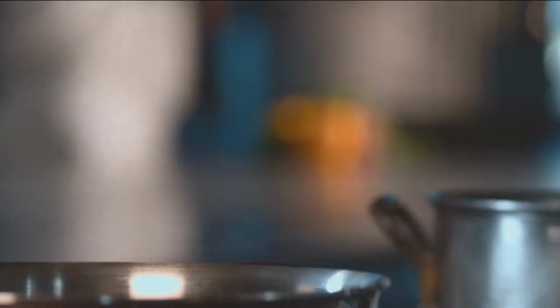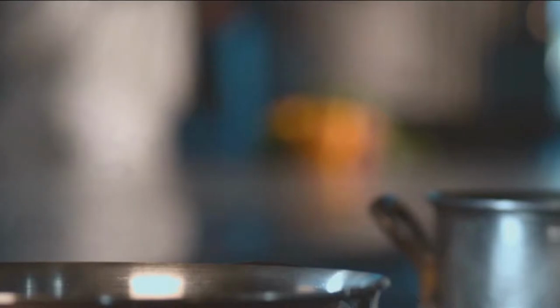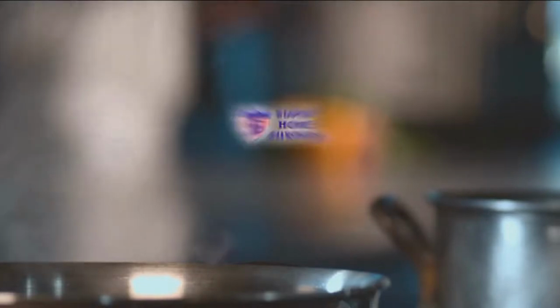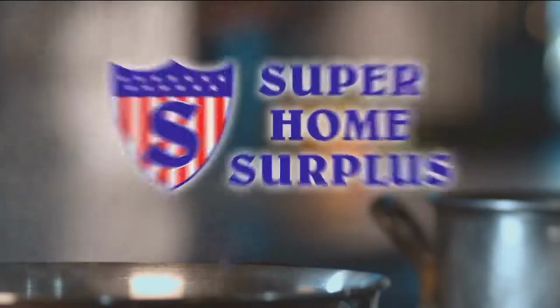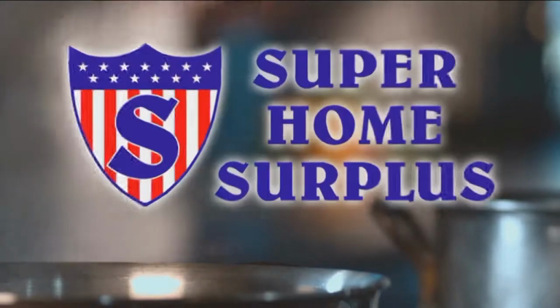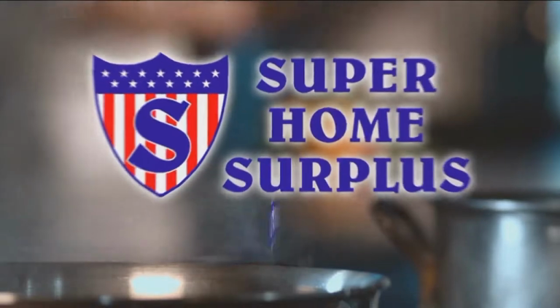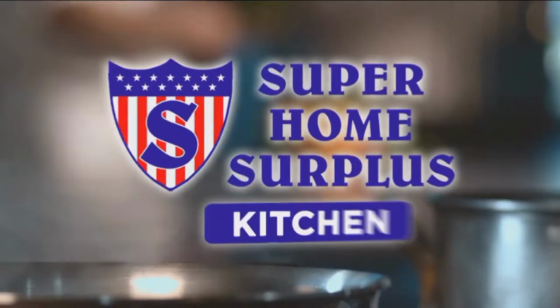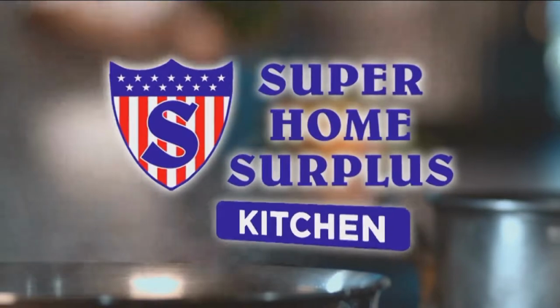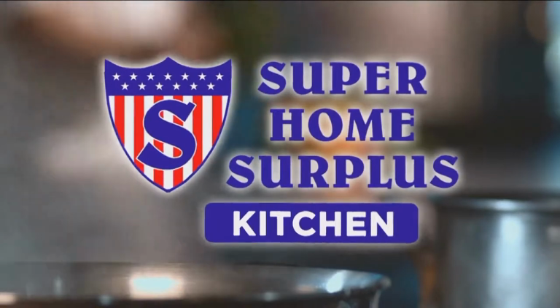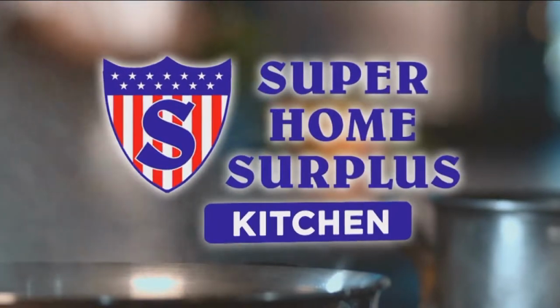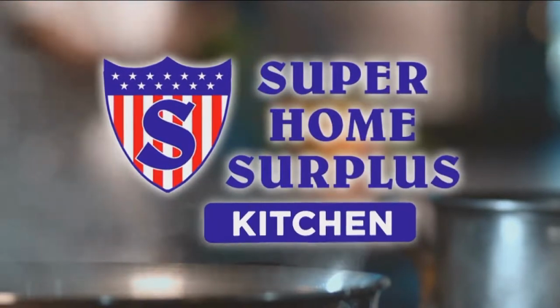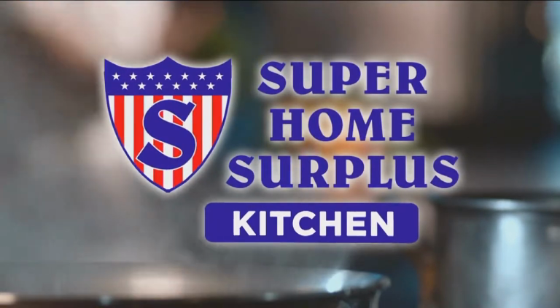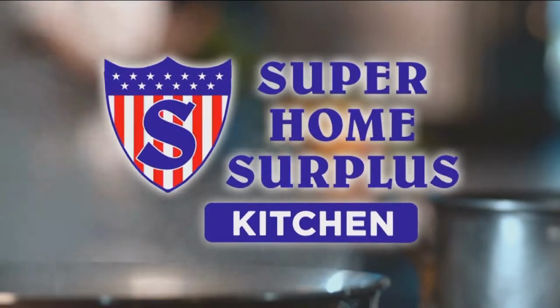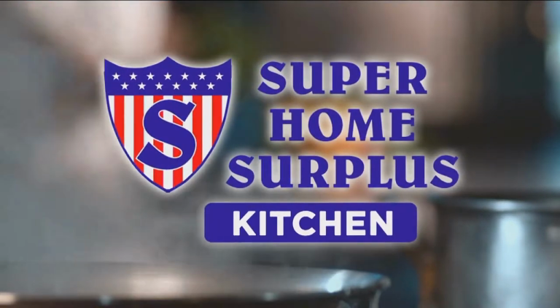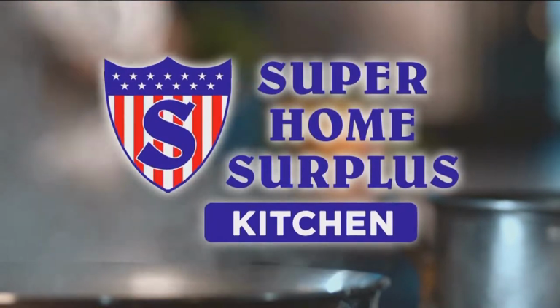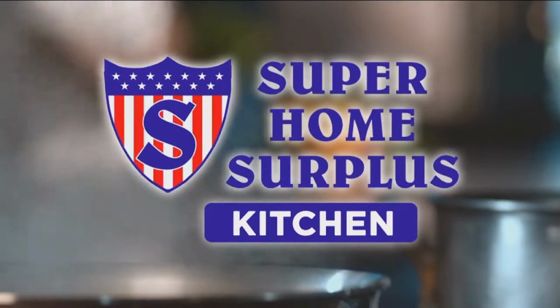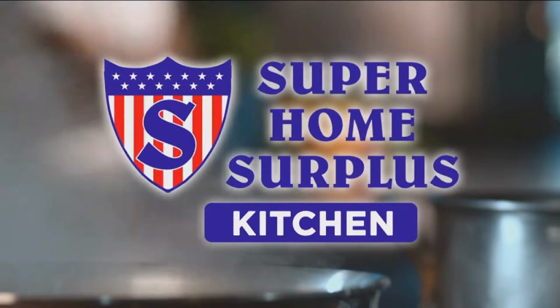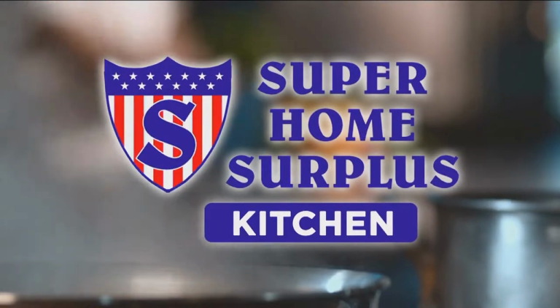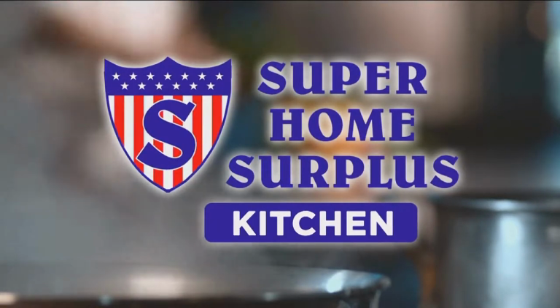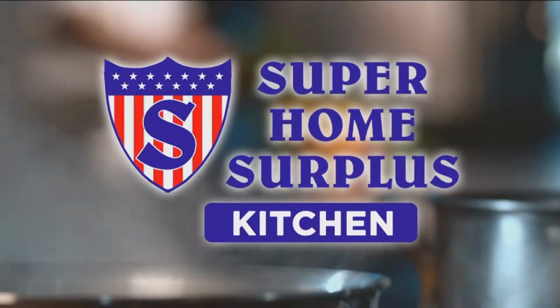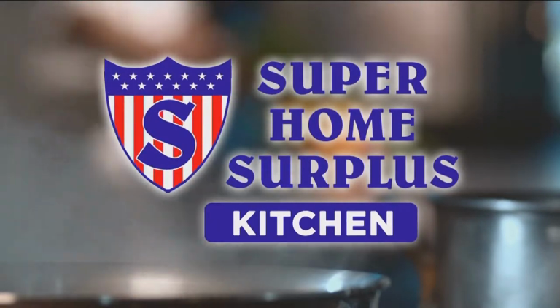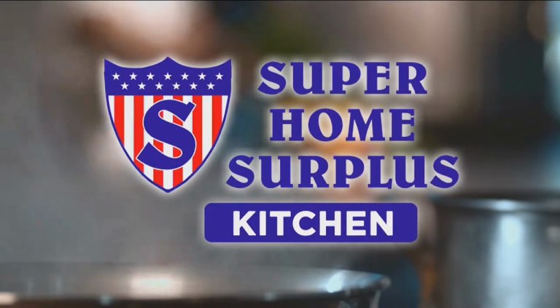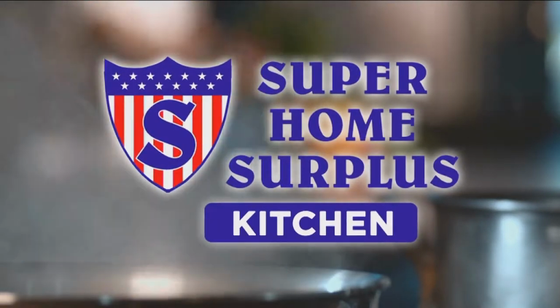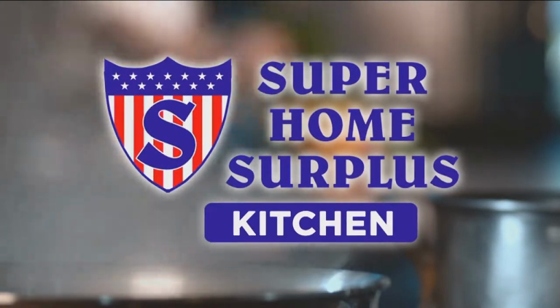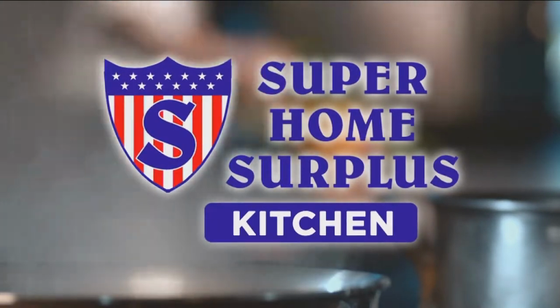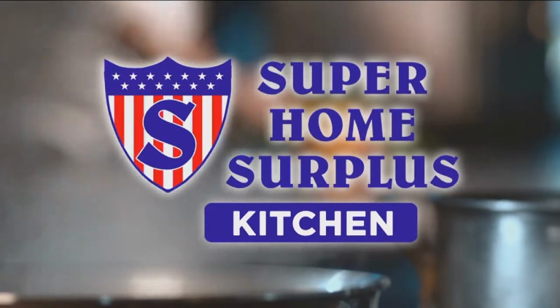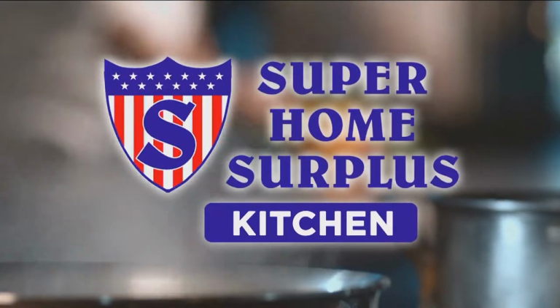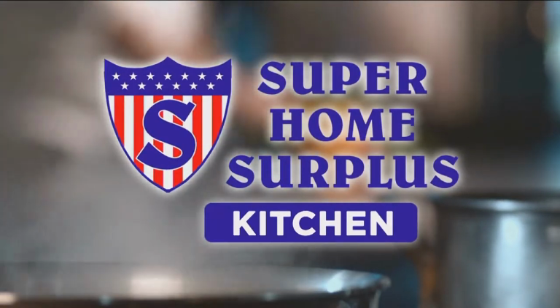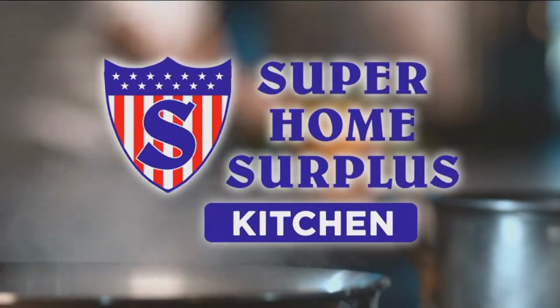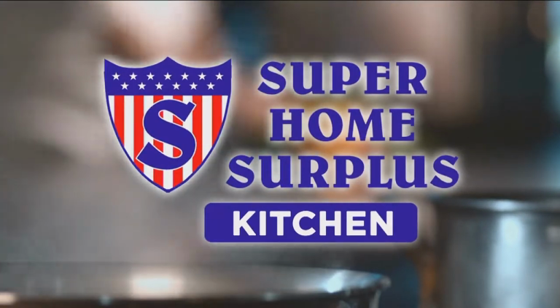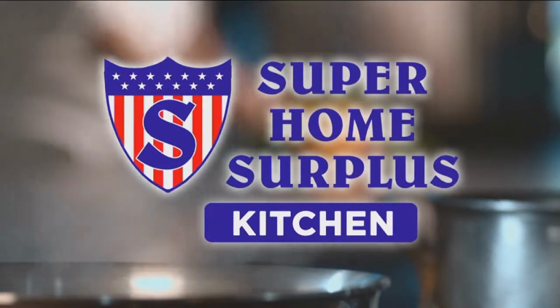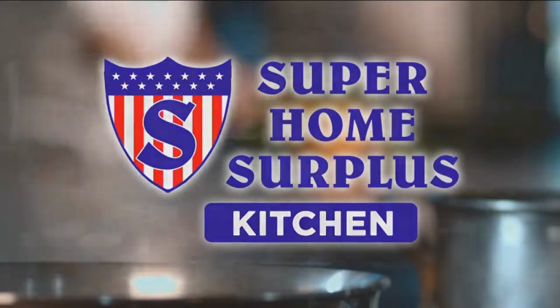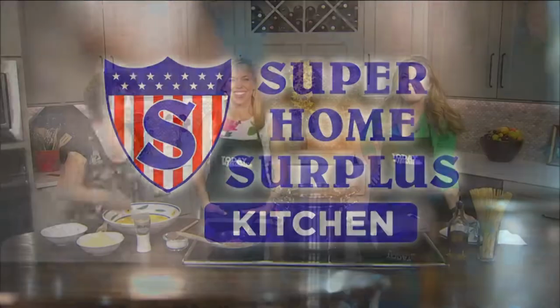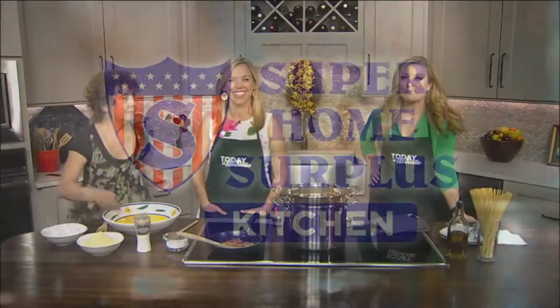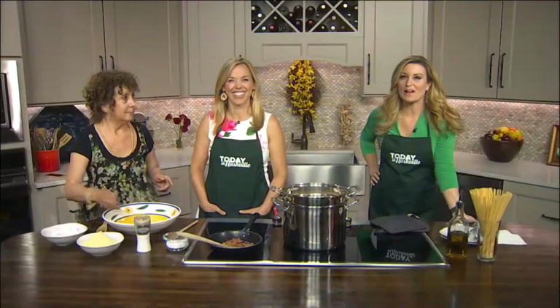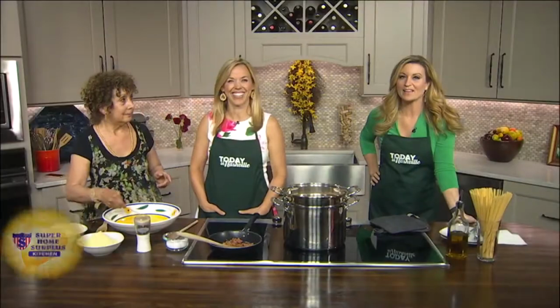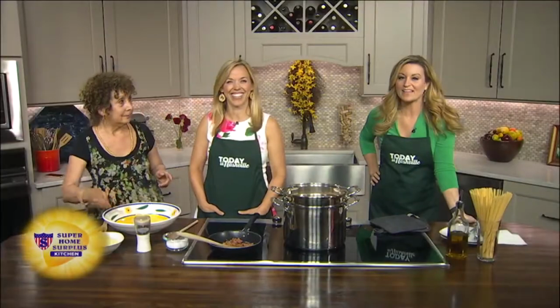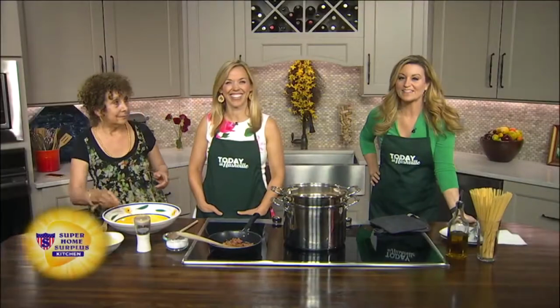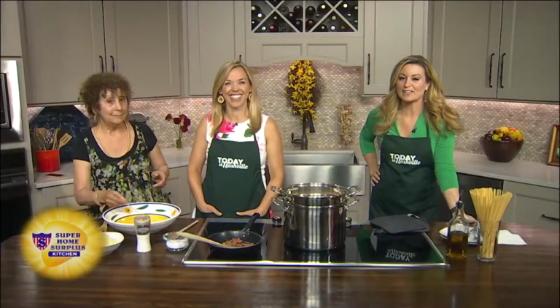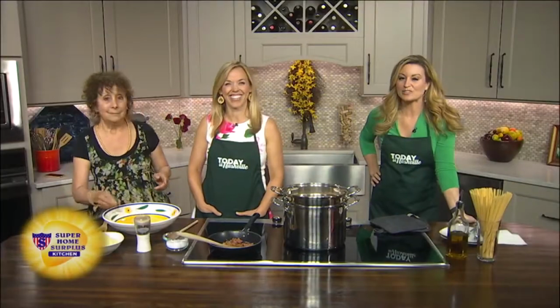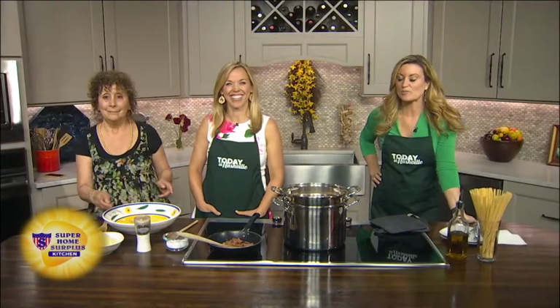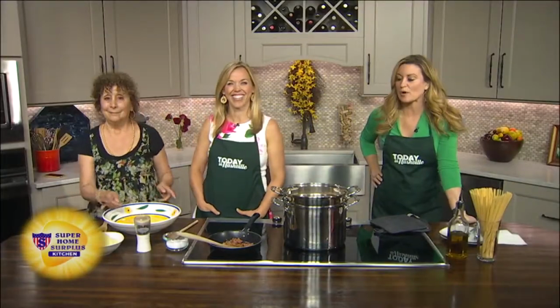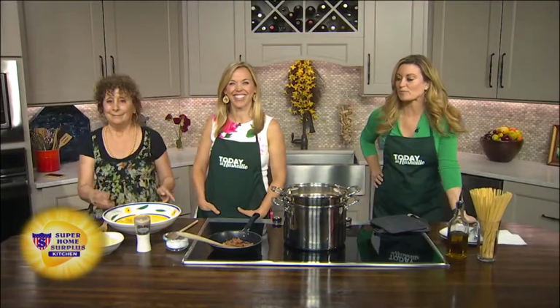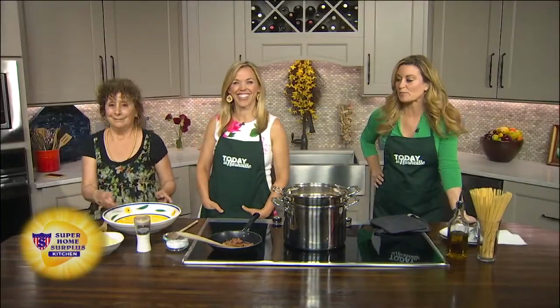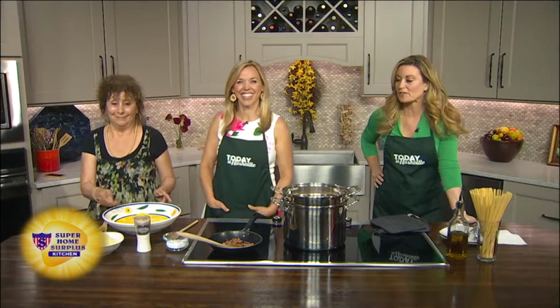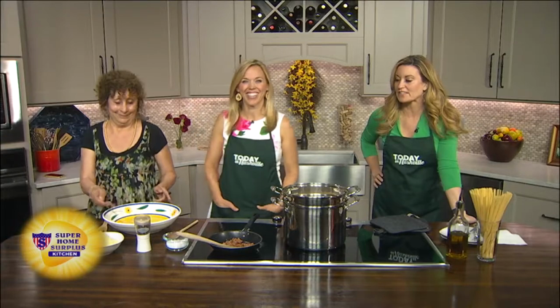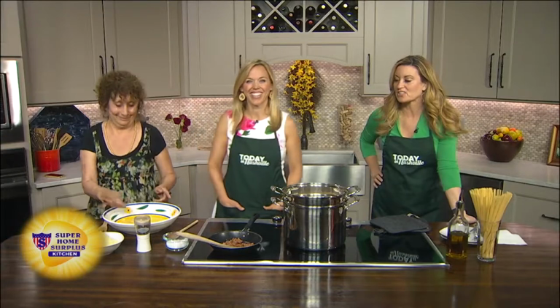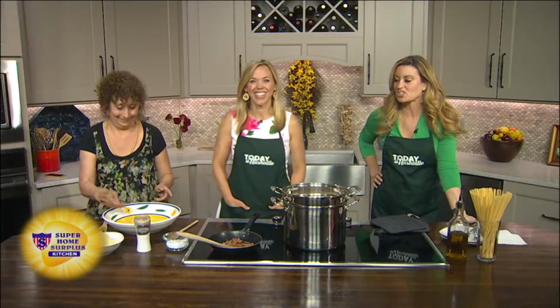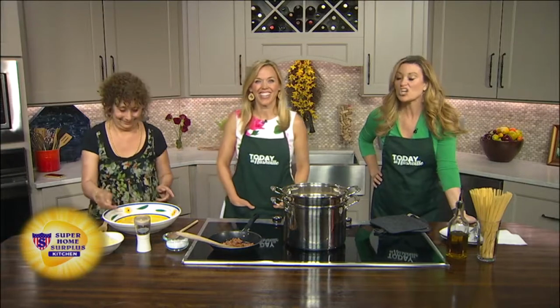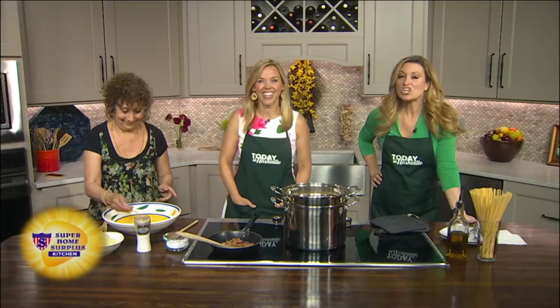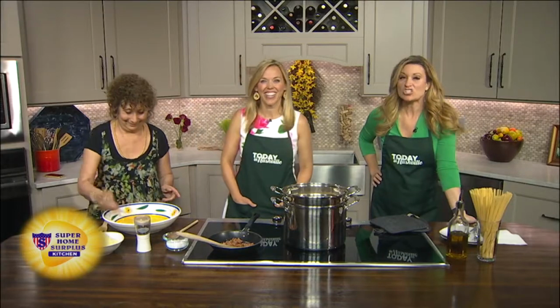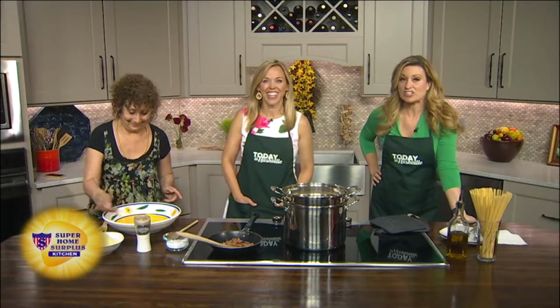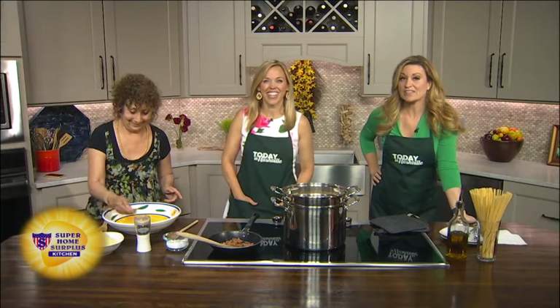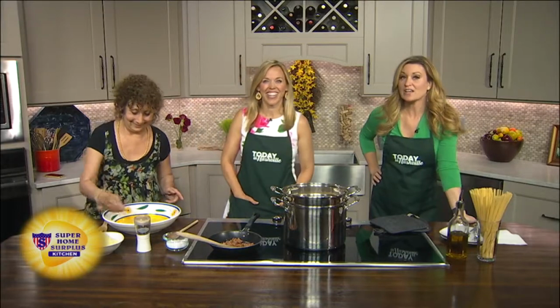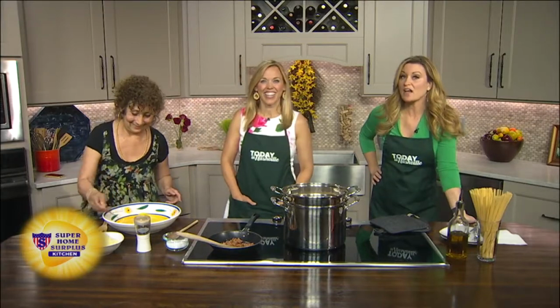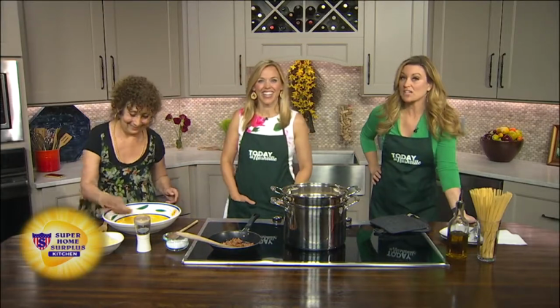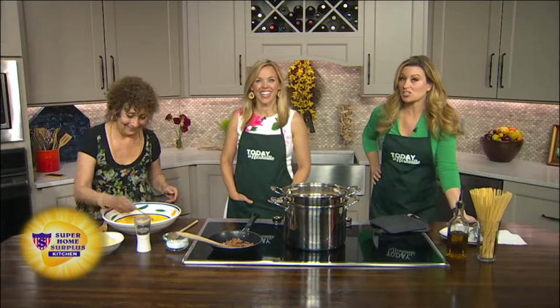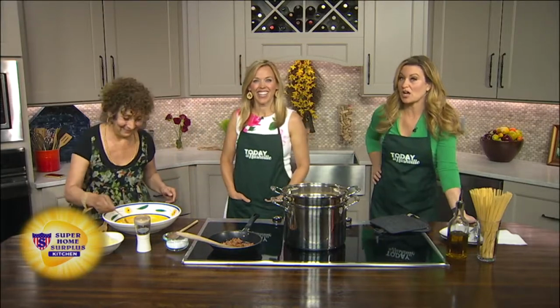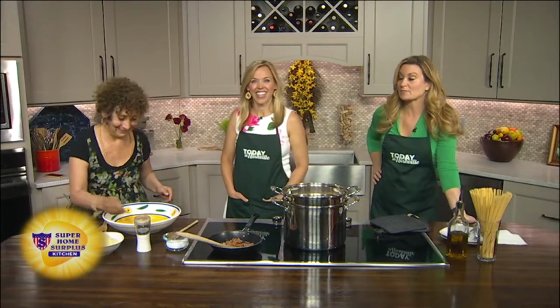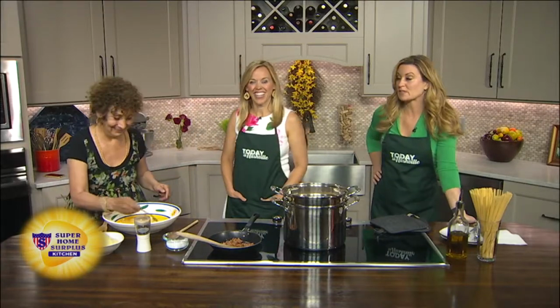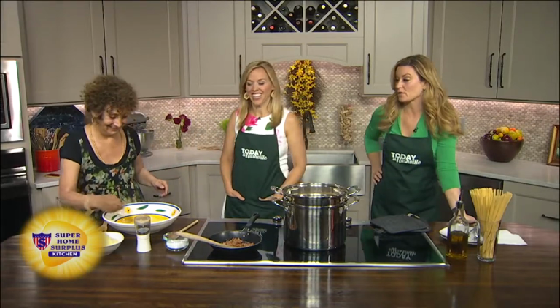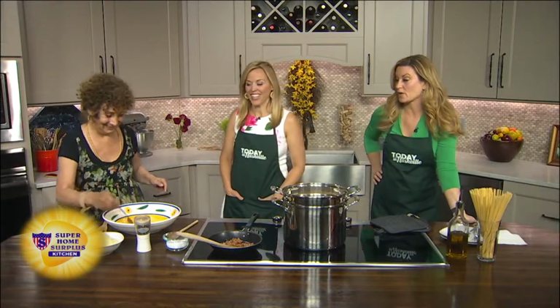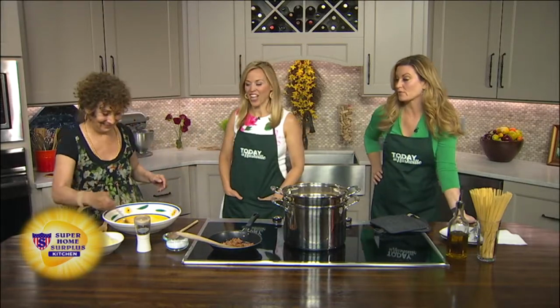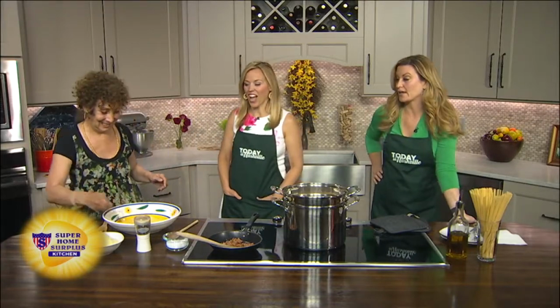Welcome back, everybody. We are making an Italian classic. Chef Paulette is in the Super Home Store Plus kitchen. She's got a lot of jobs going on right now.